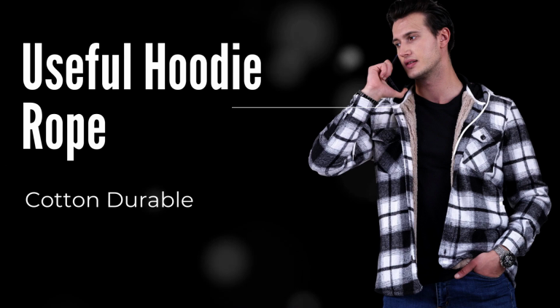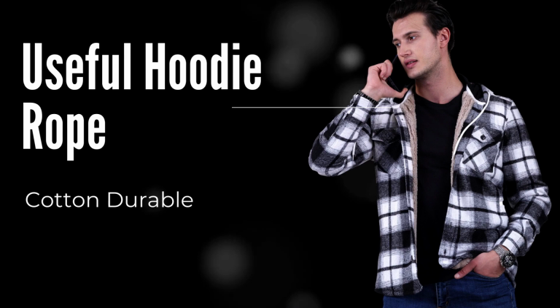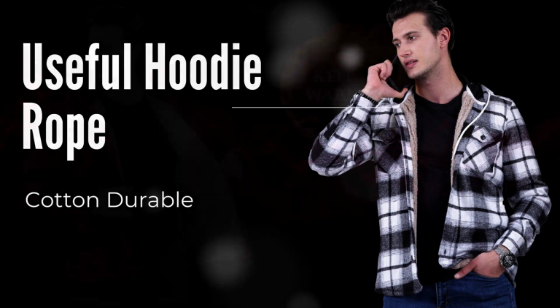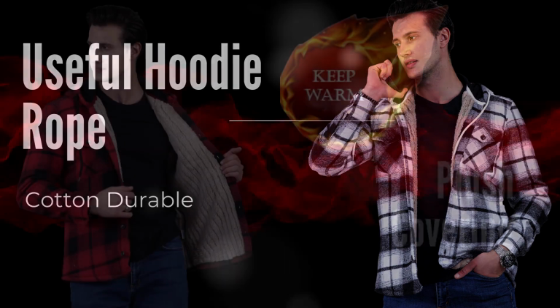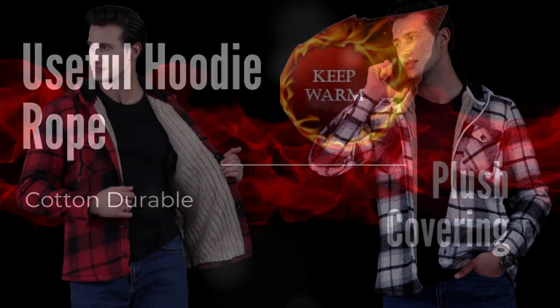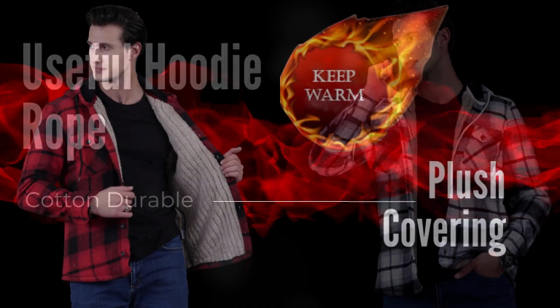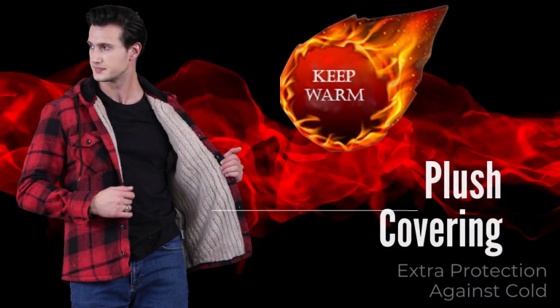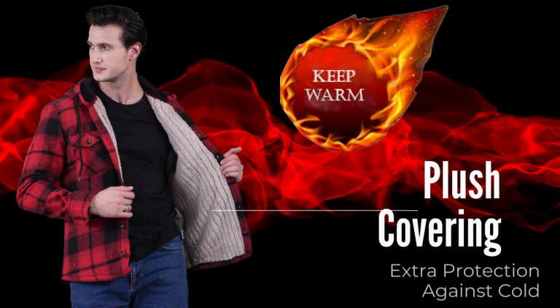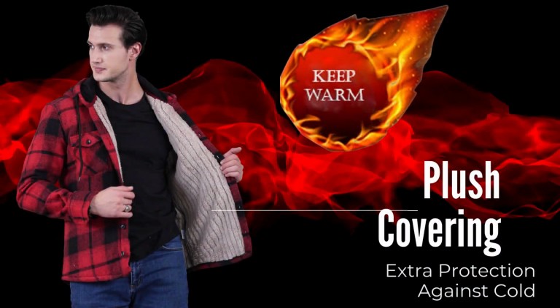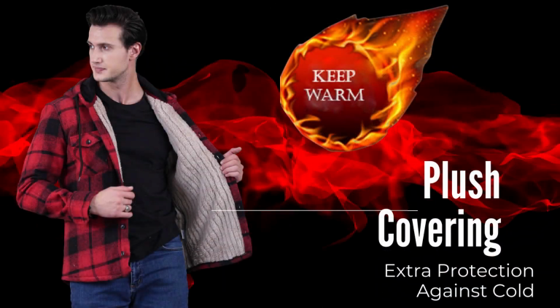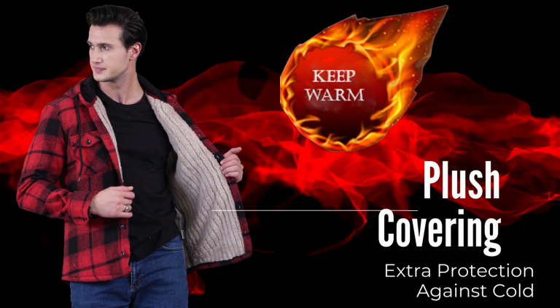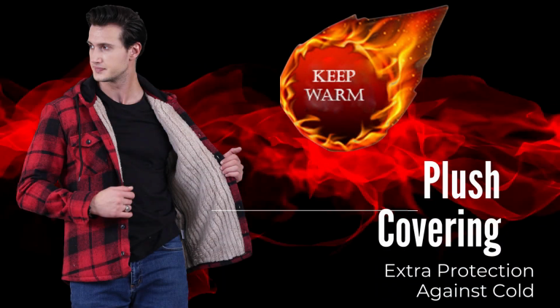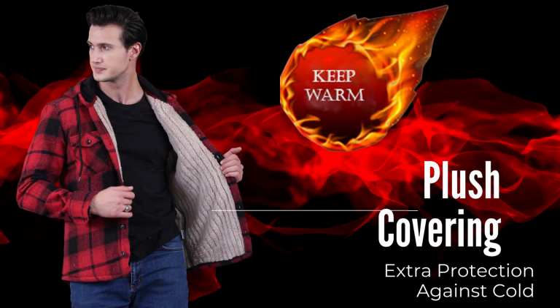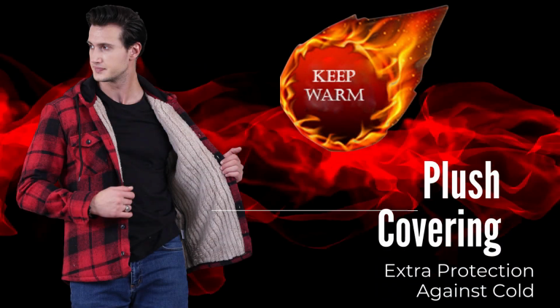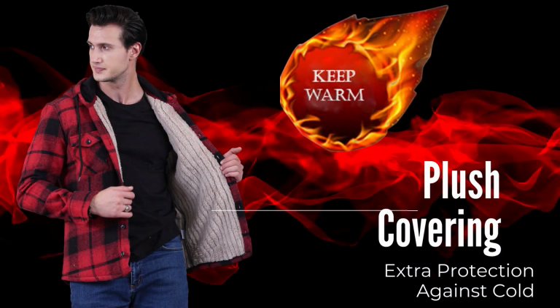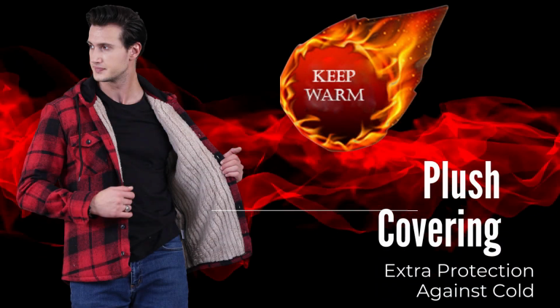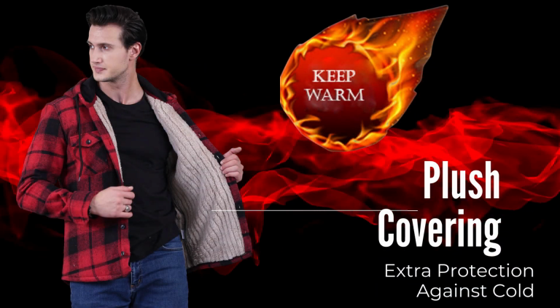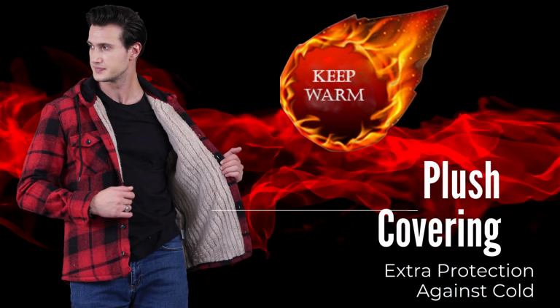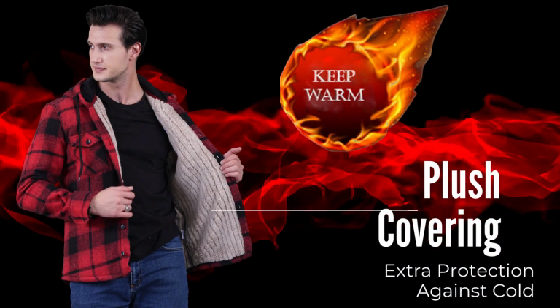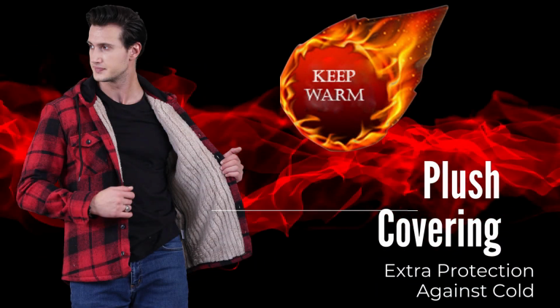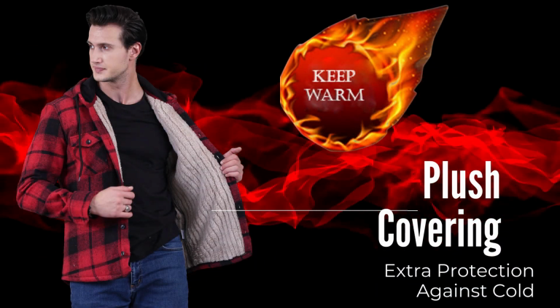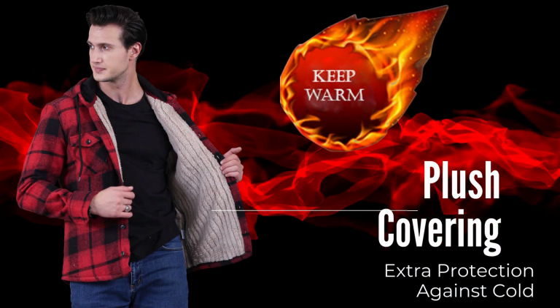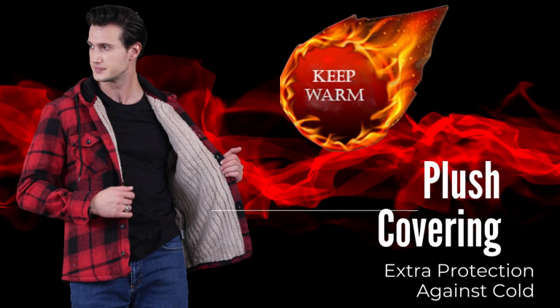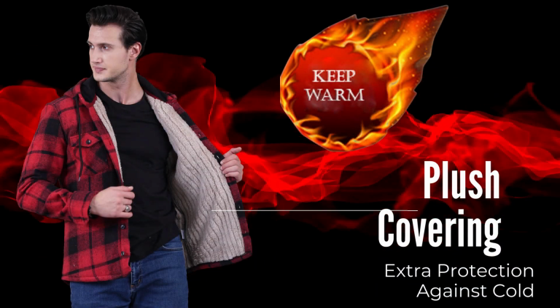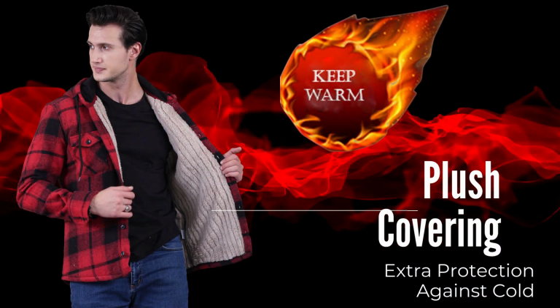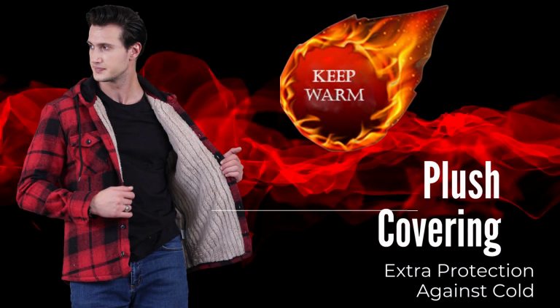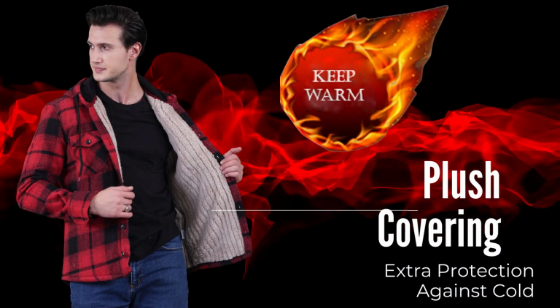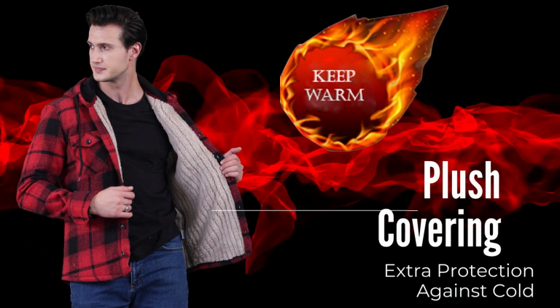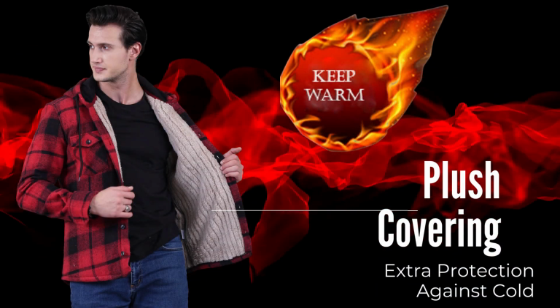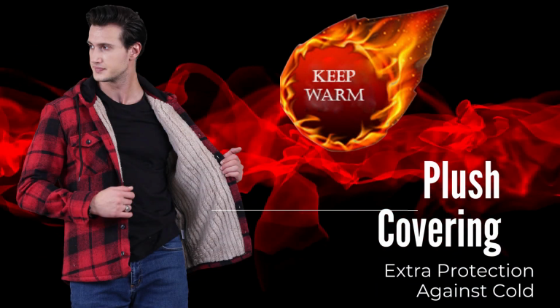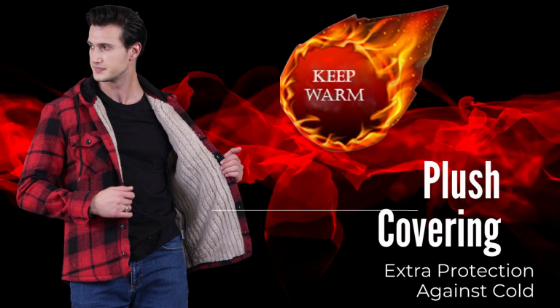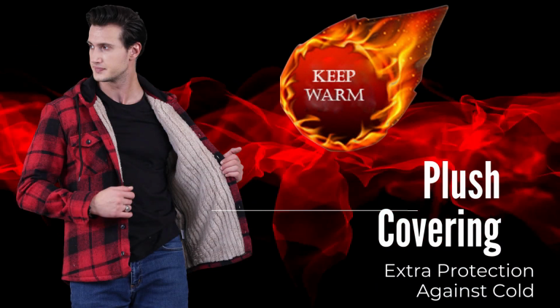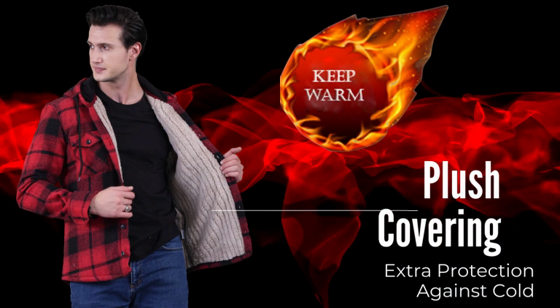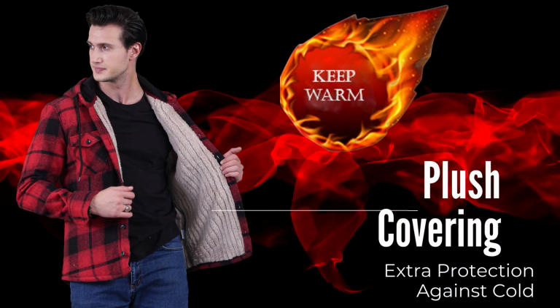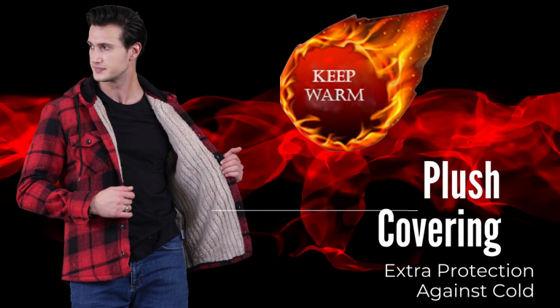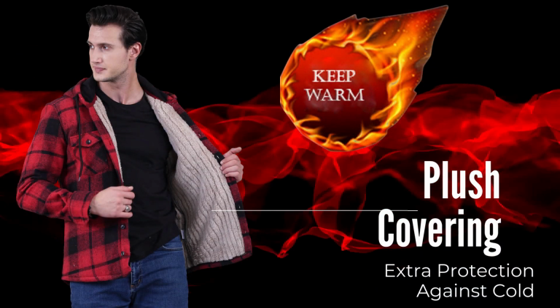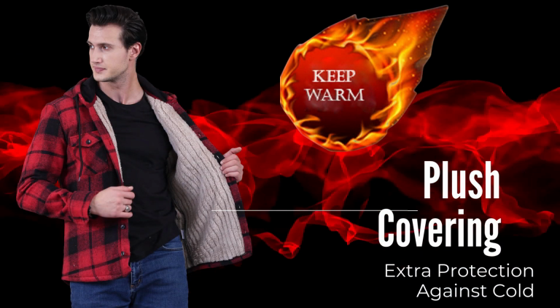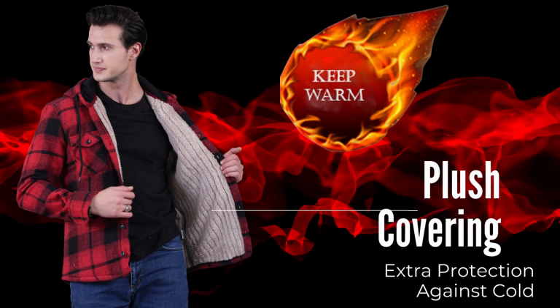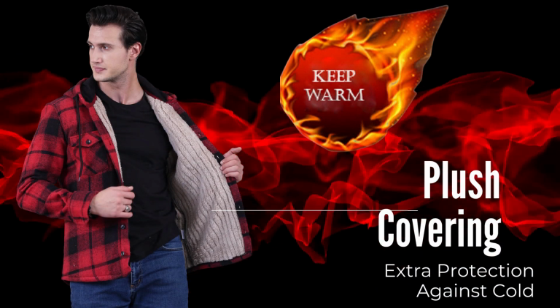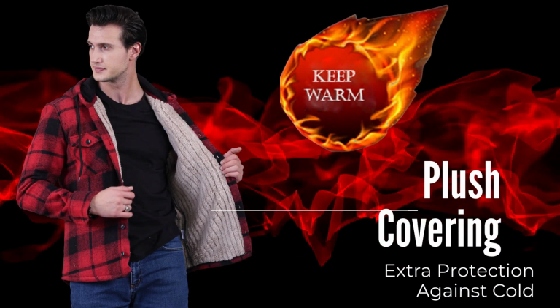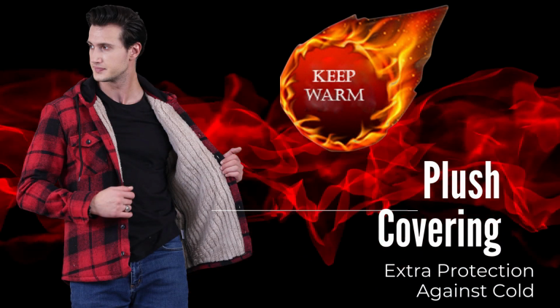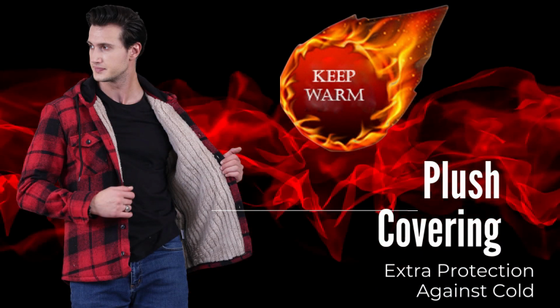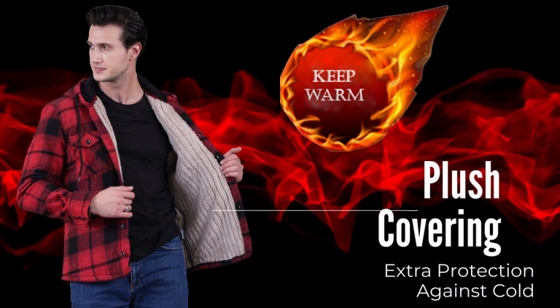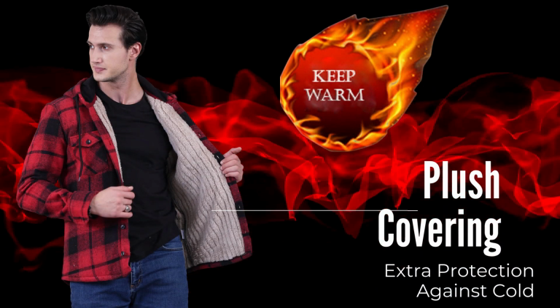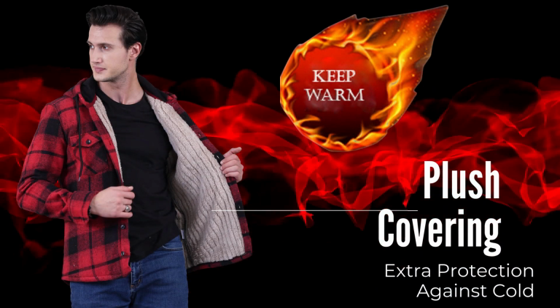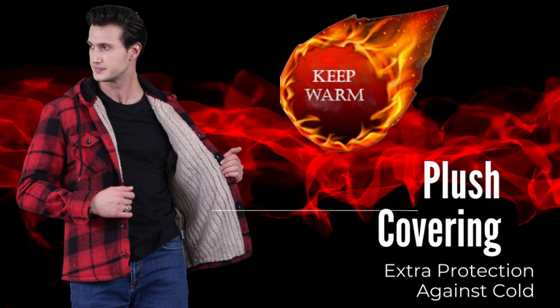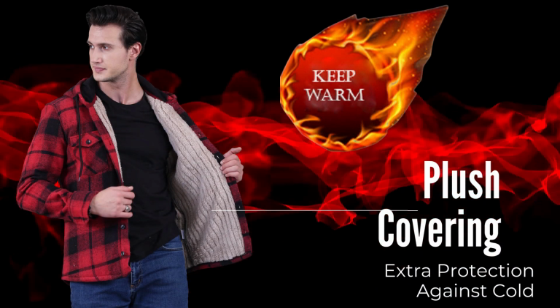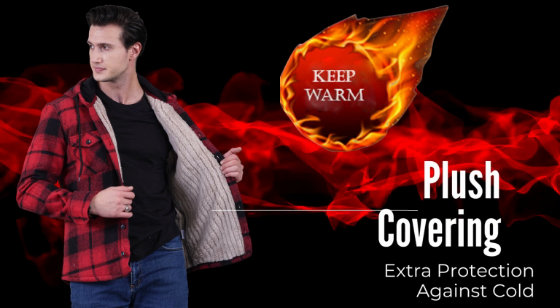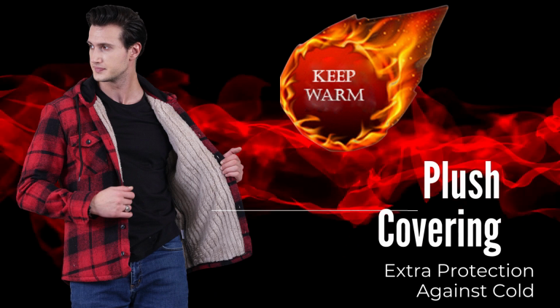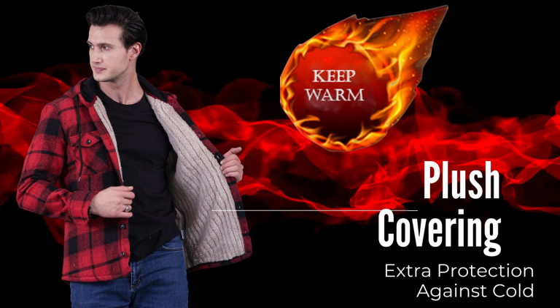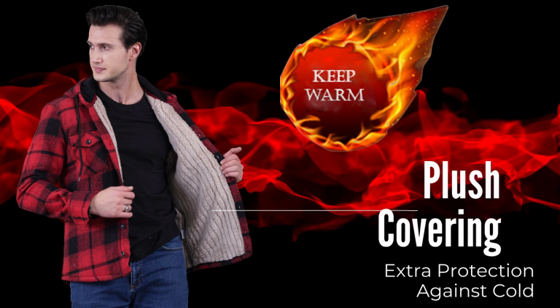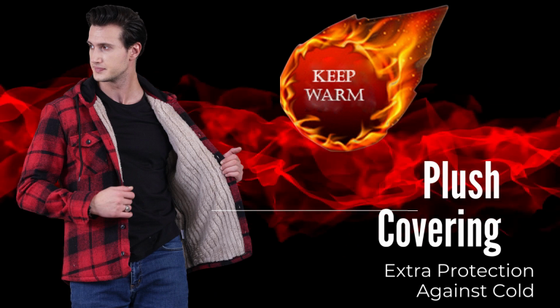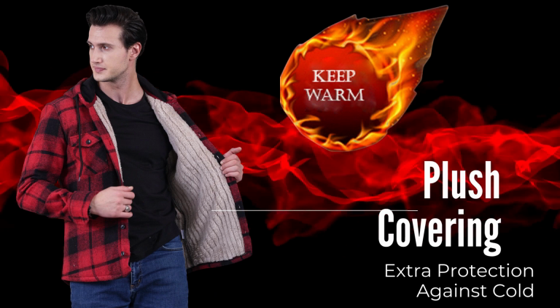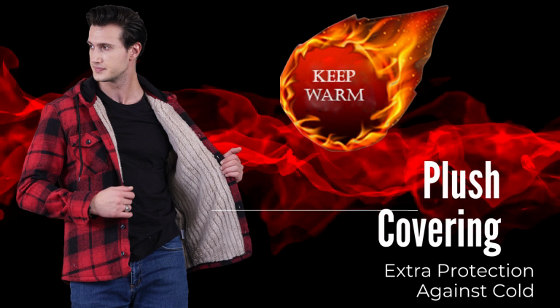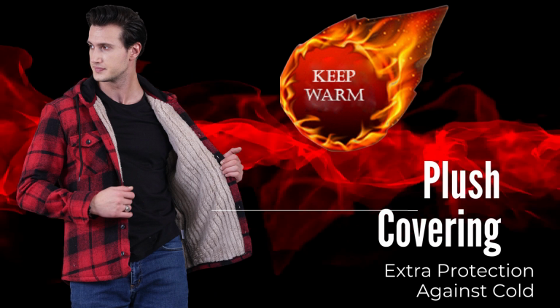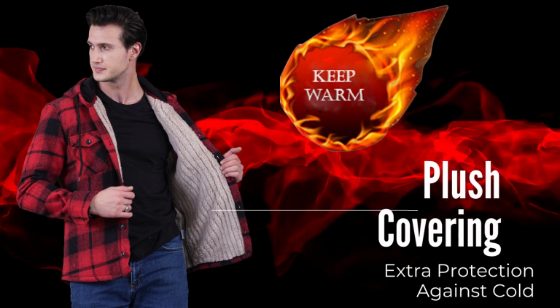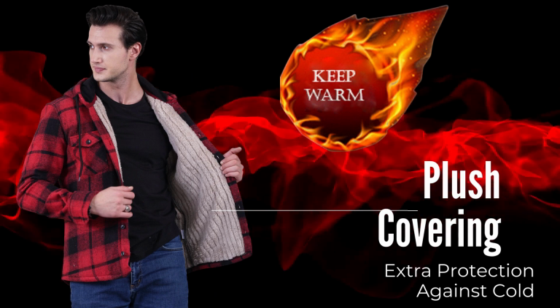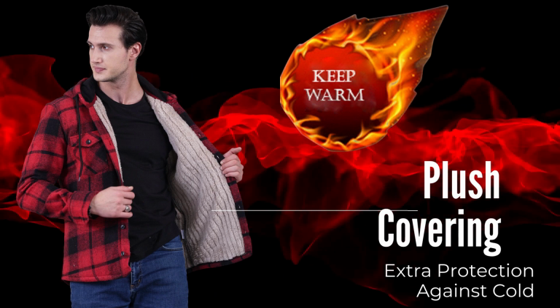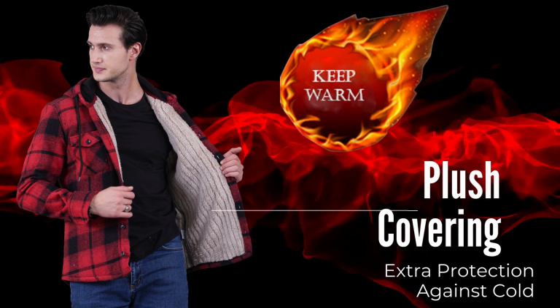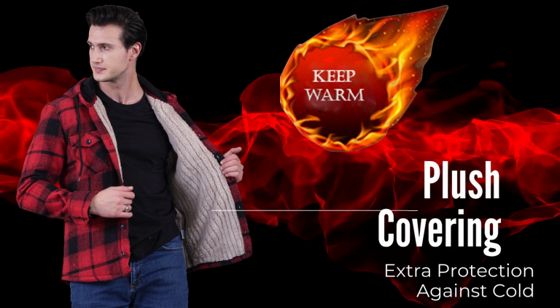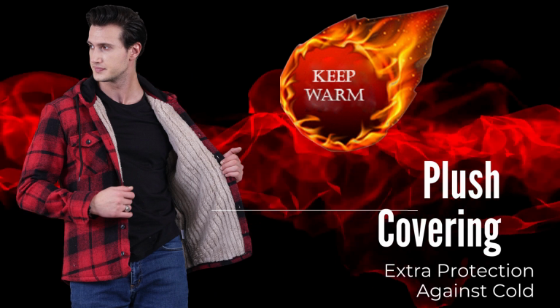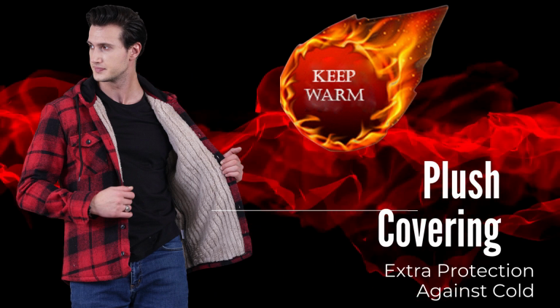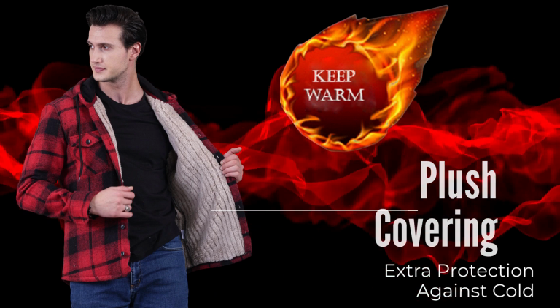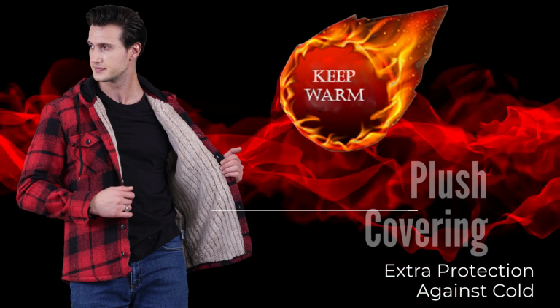Even in very cold weather keep you warm, because plus covering. Buy it now or visit export 34.